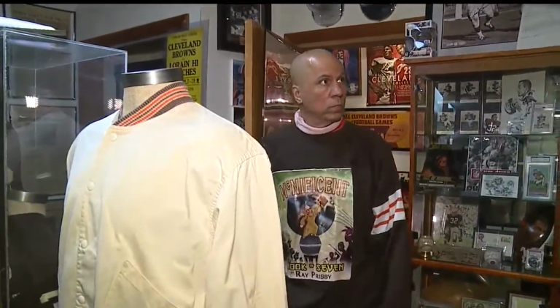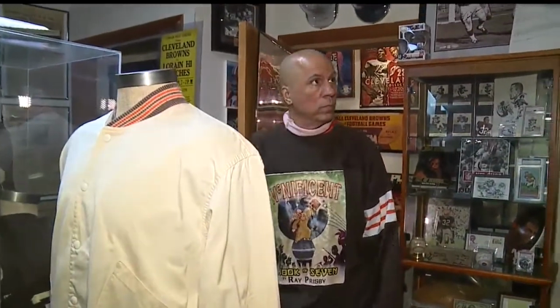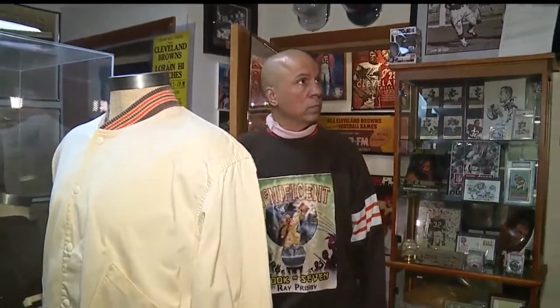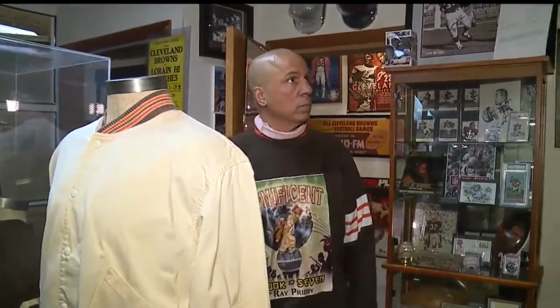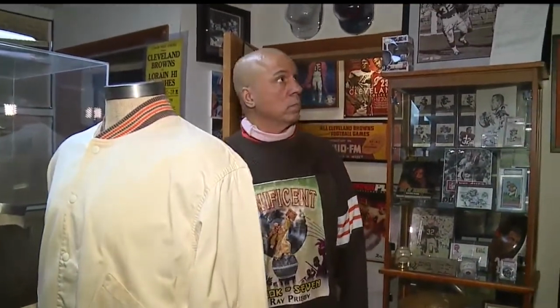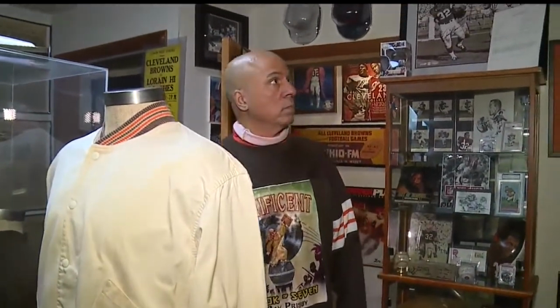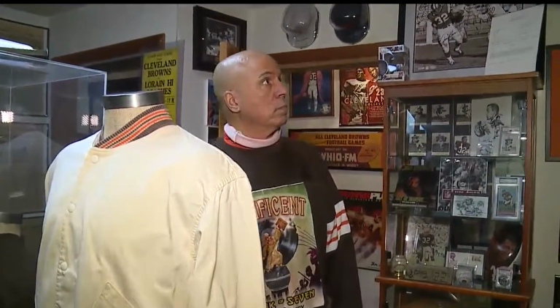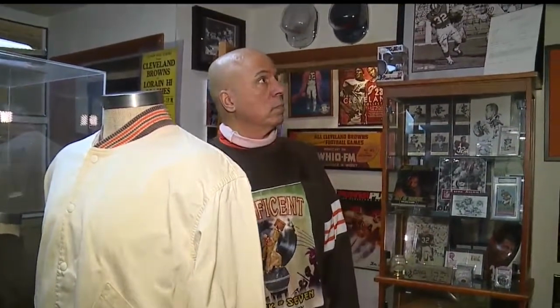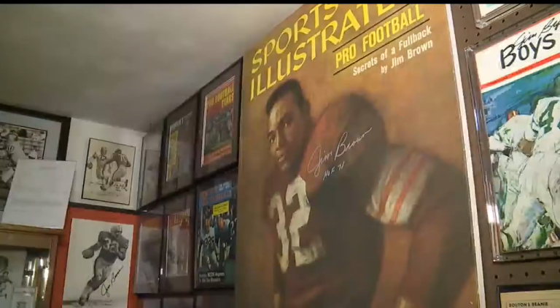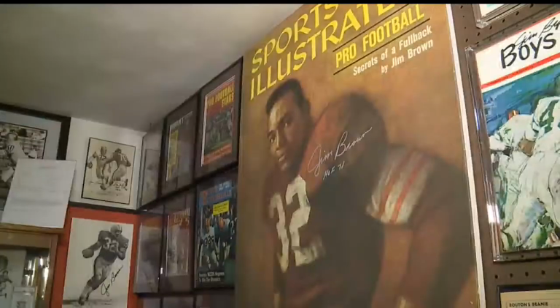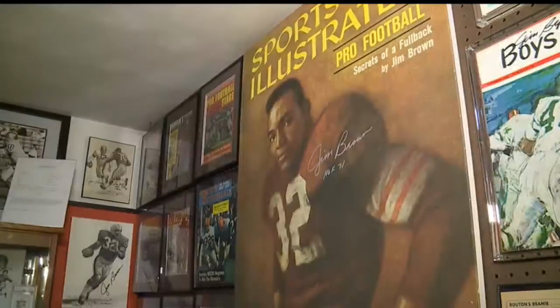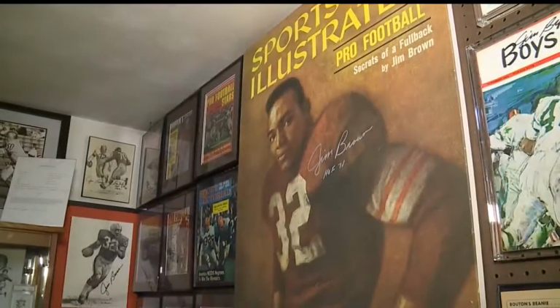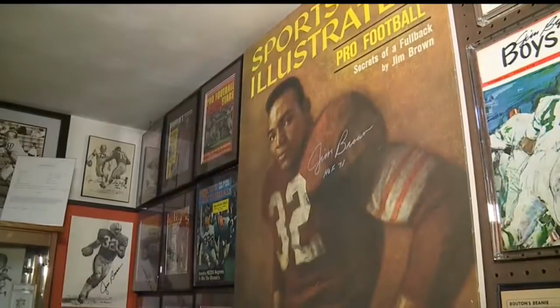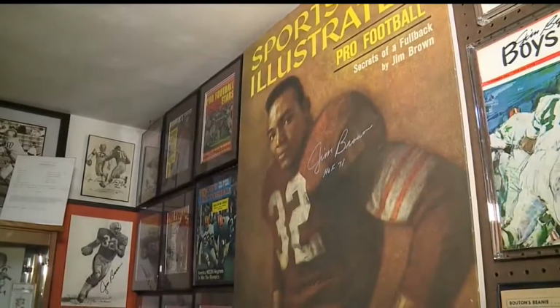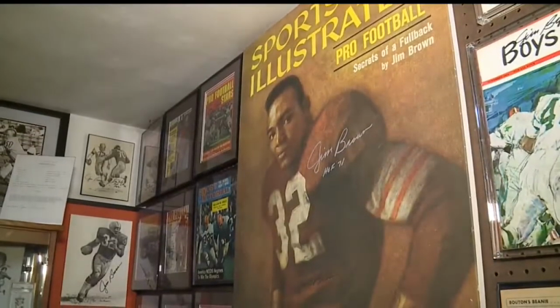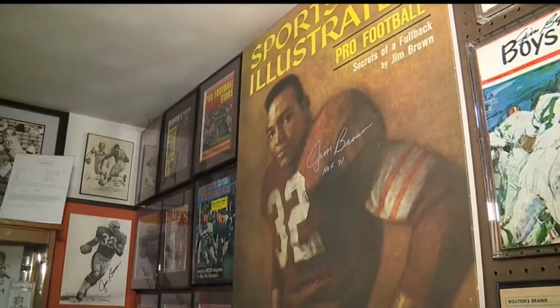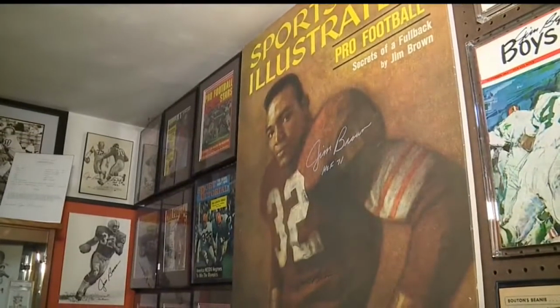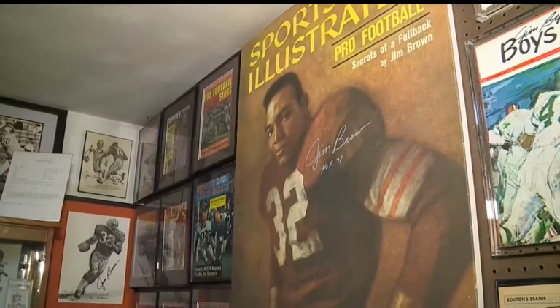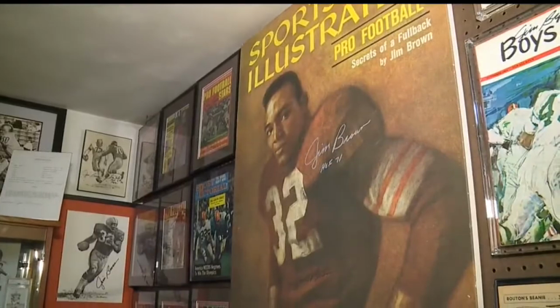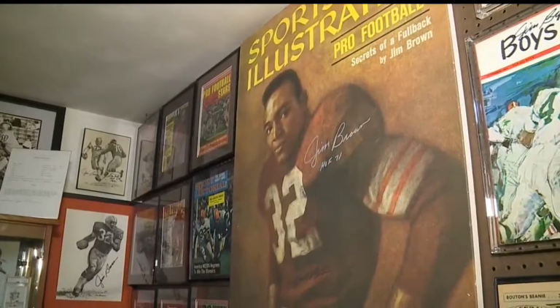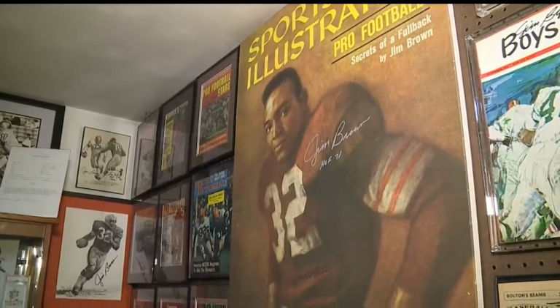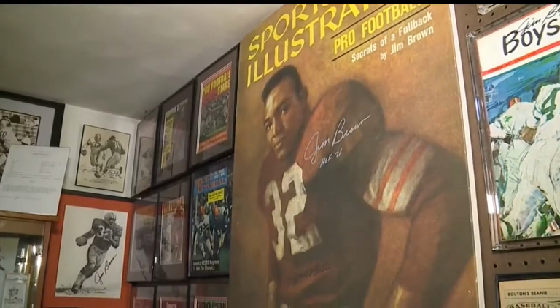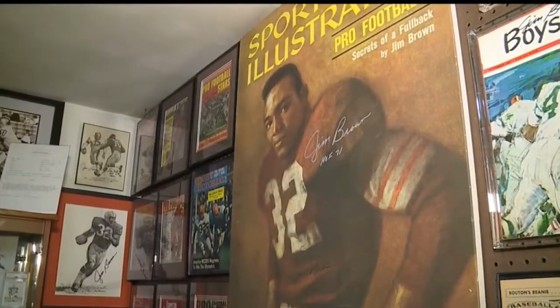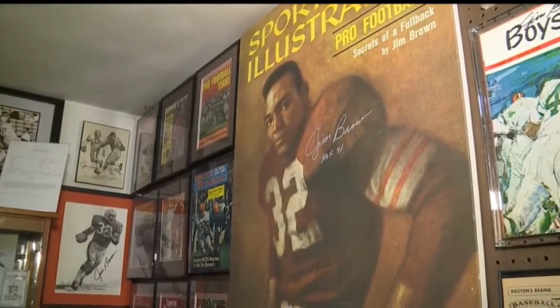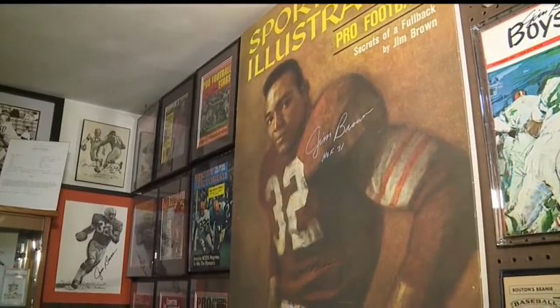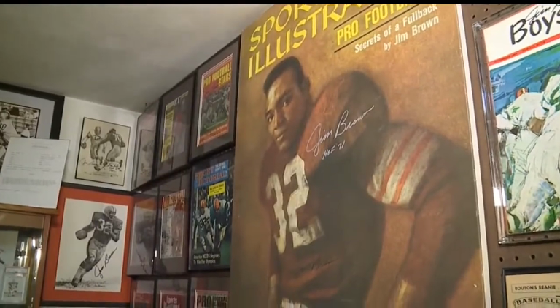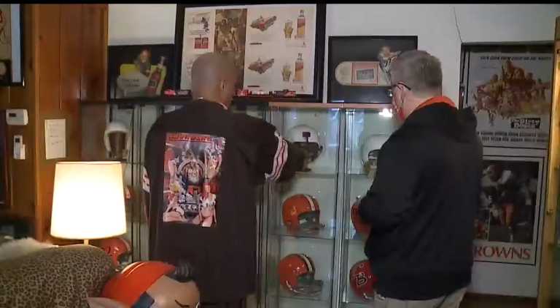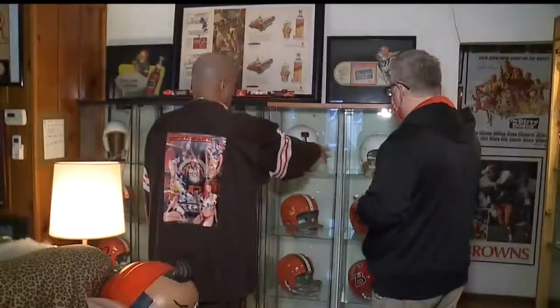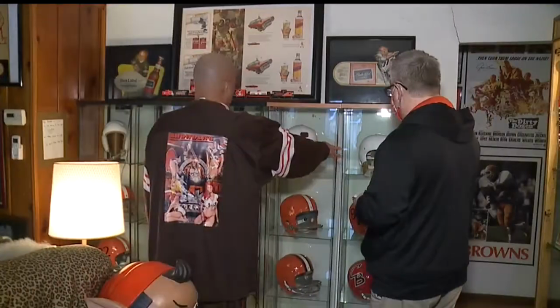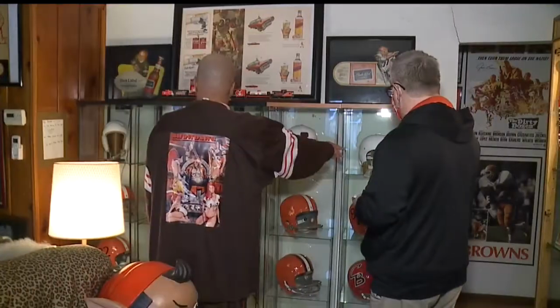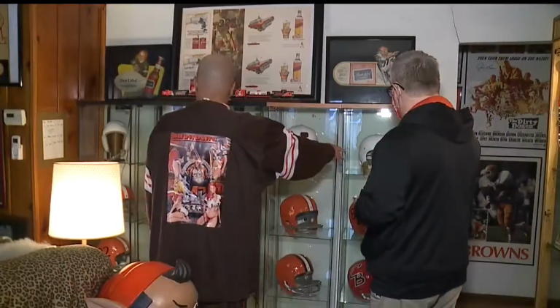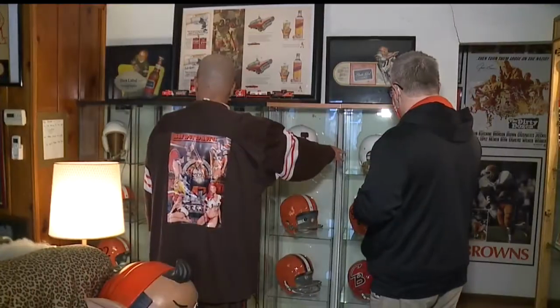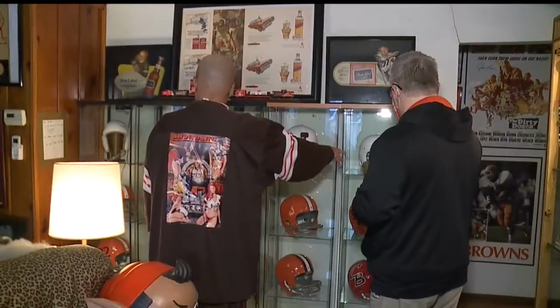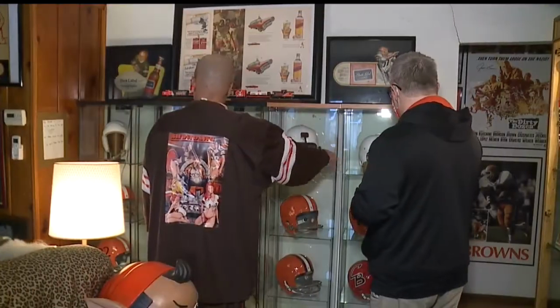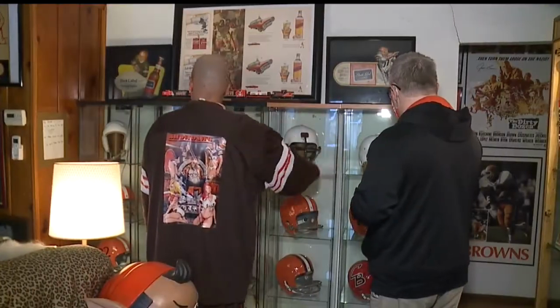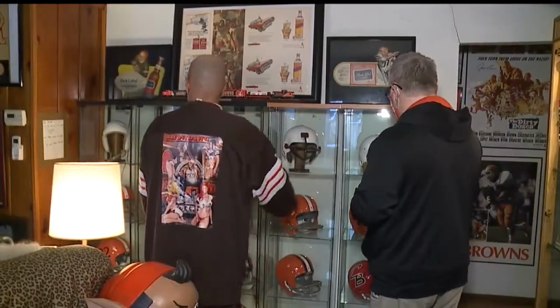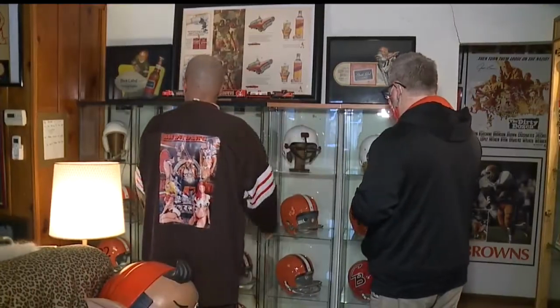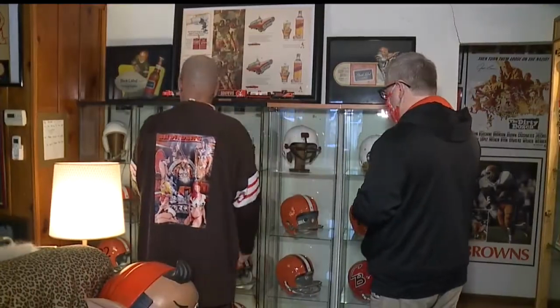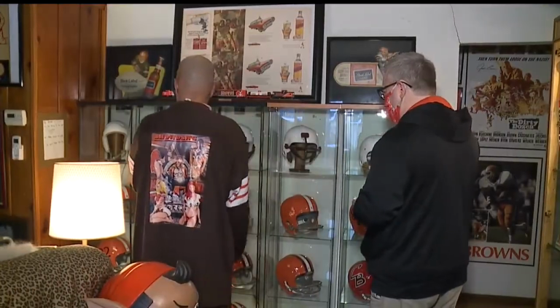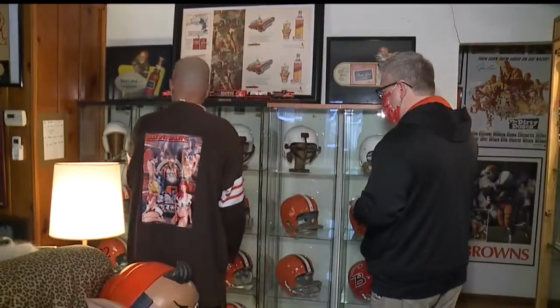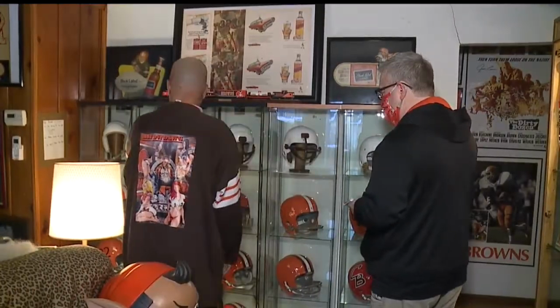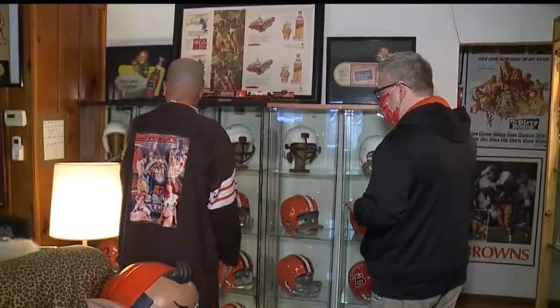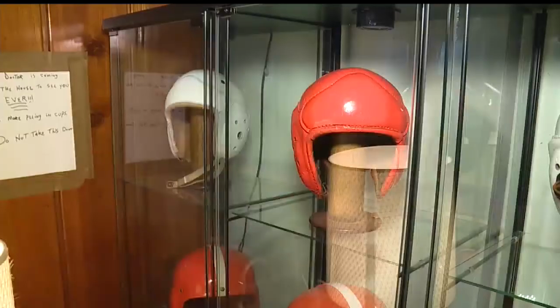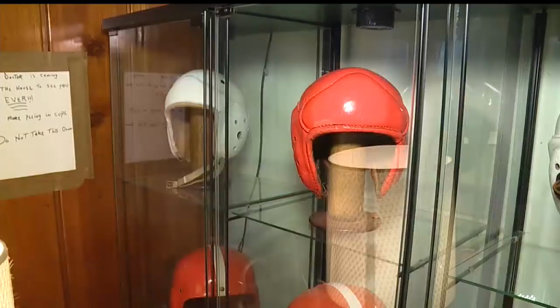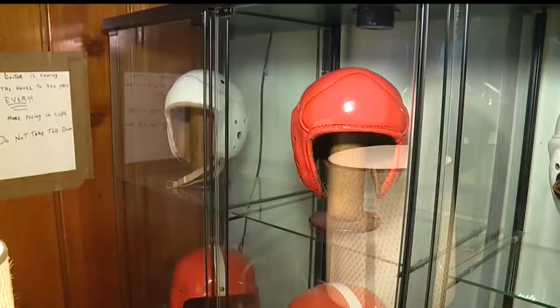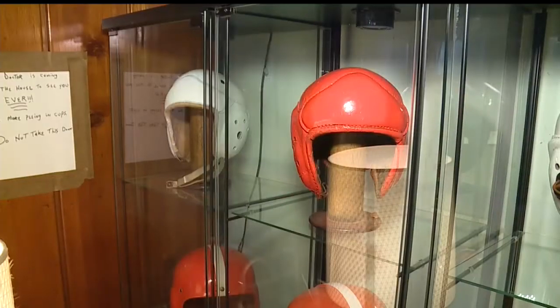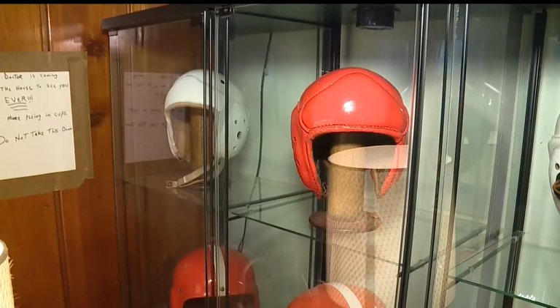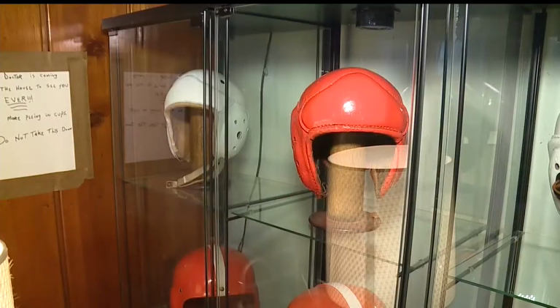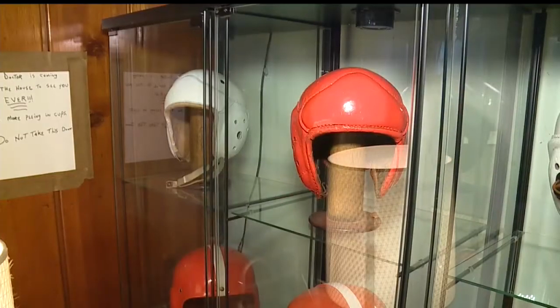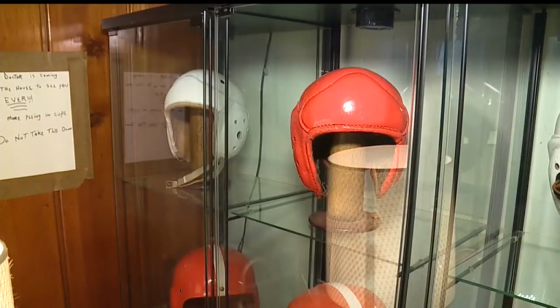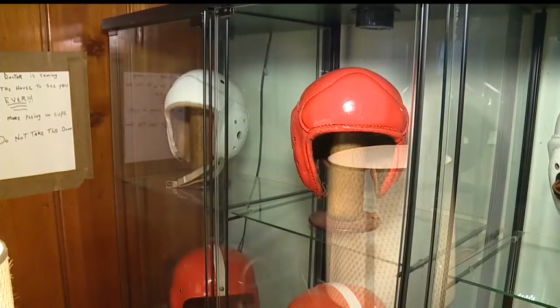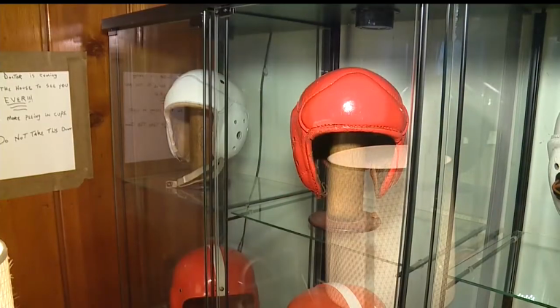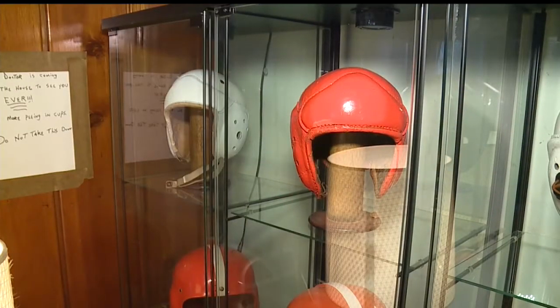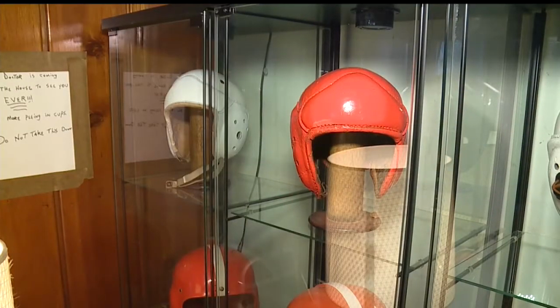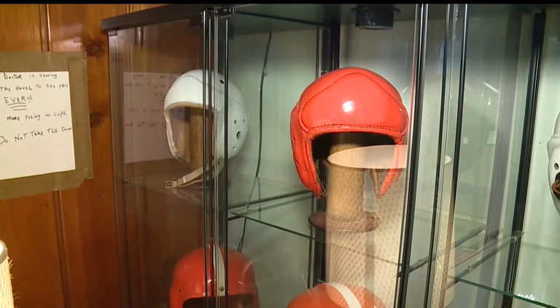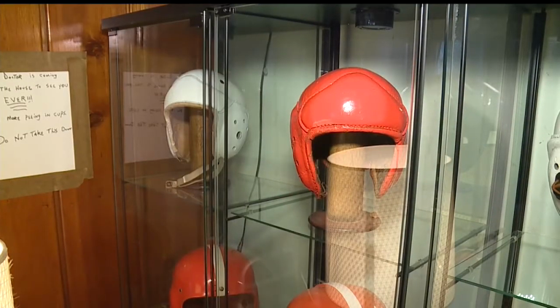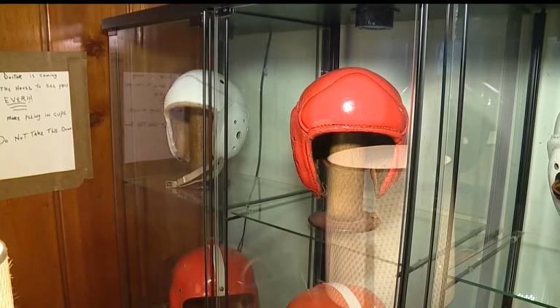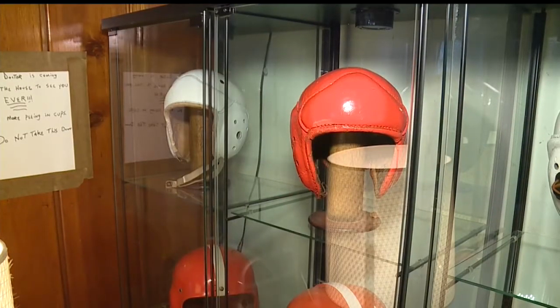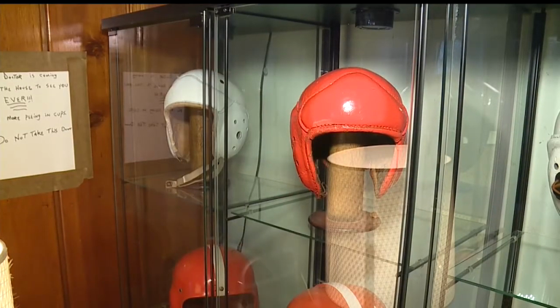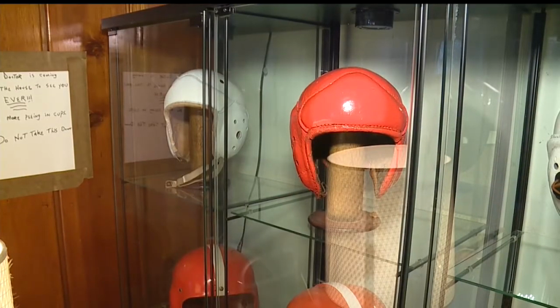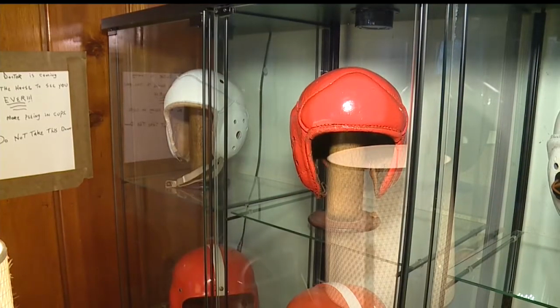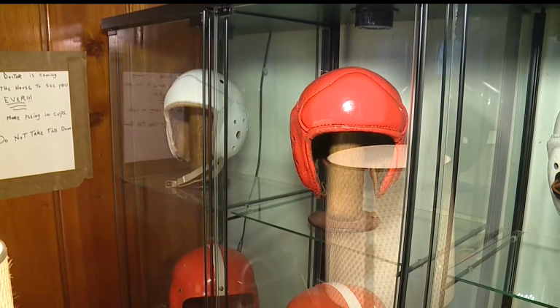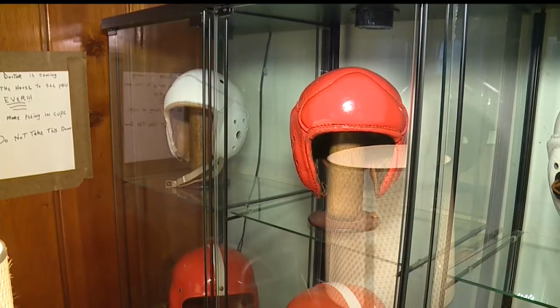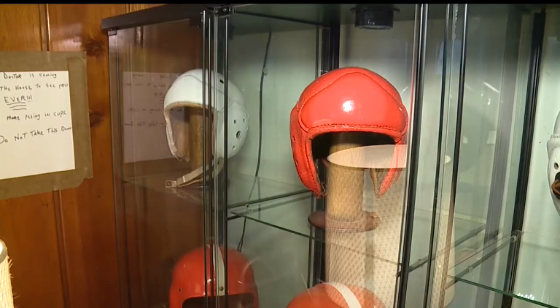It was started as a kid collecting football cards. His passion was rejuvenated as an adult when he went to a sports memorabilia show.